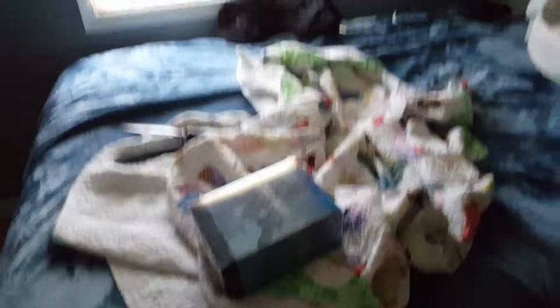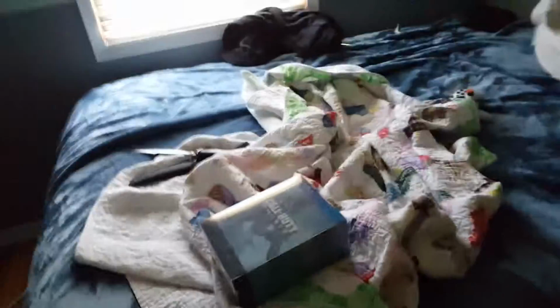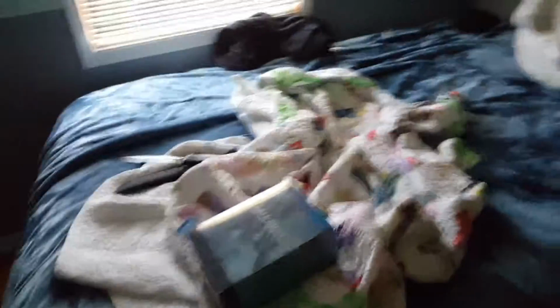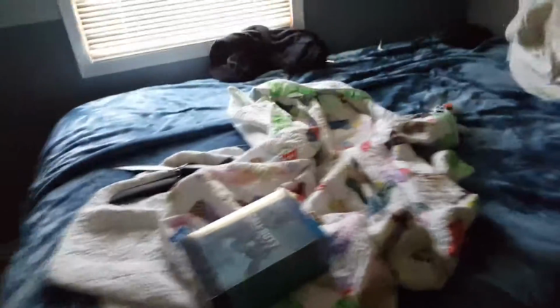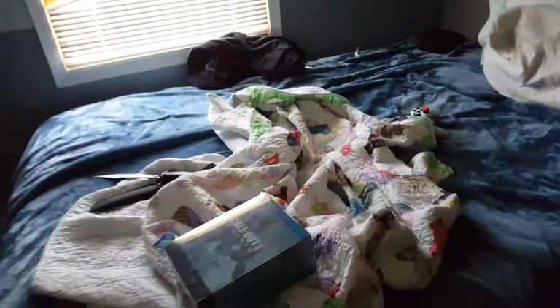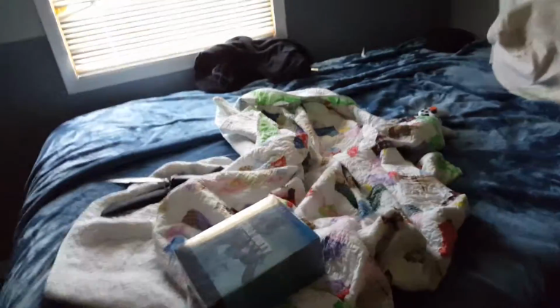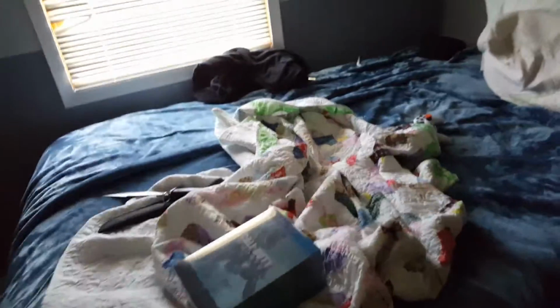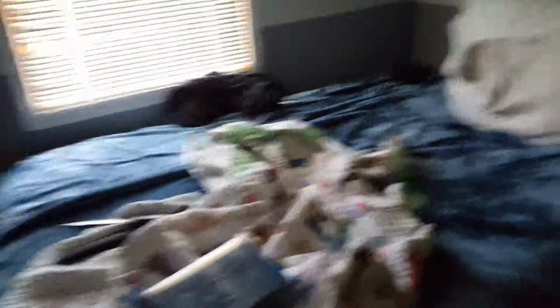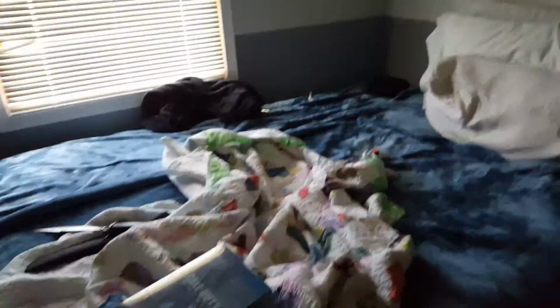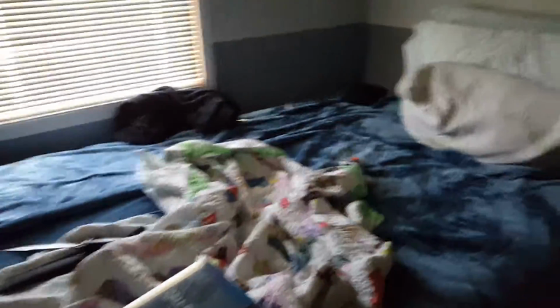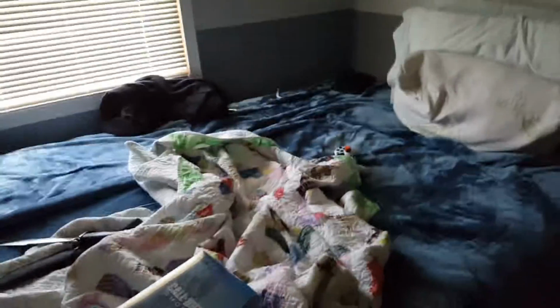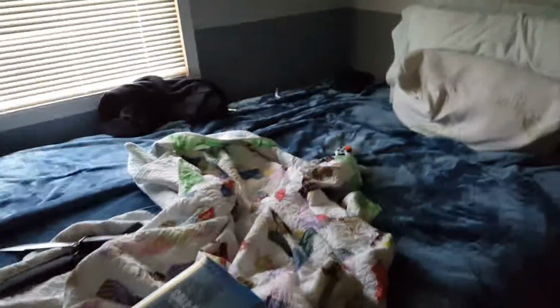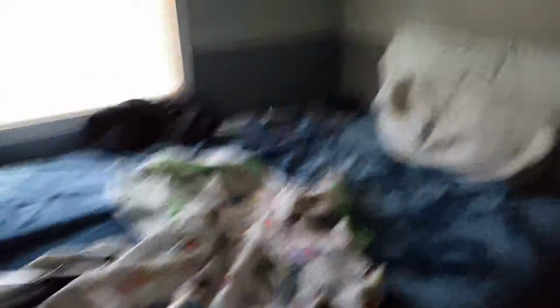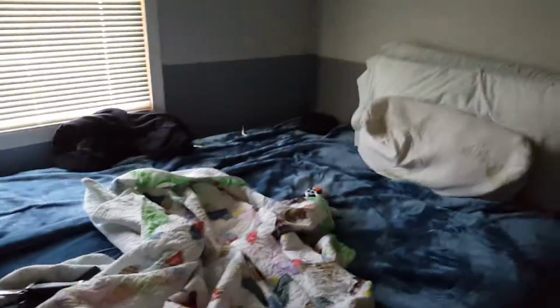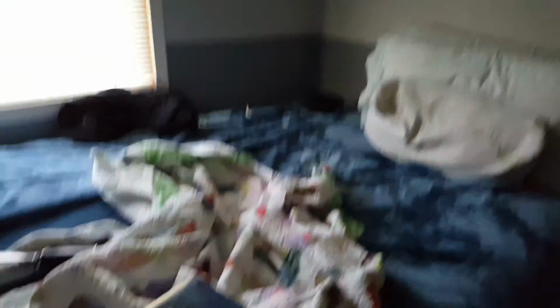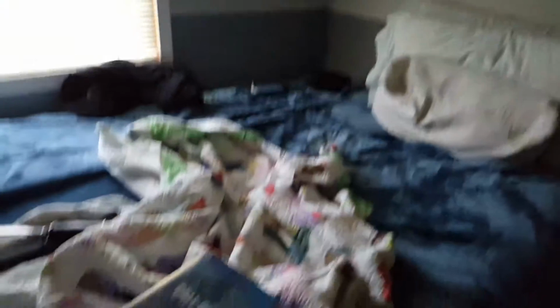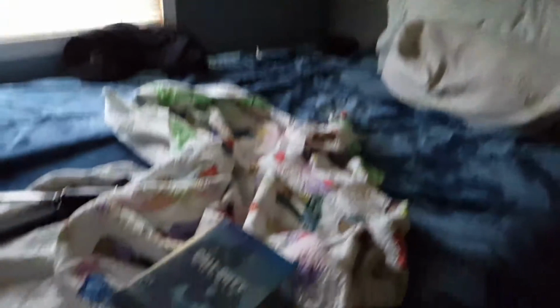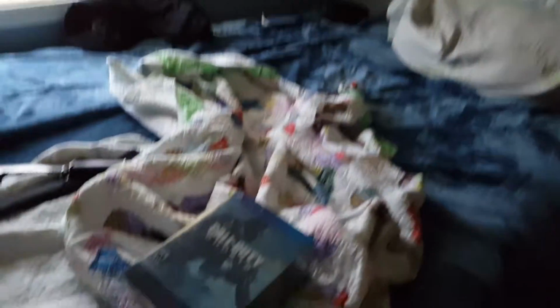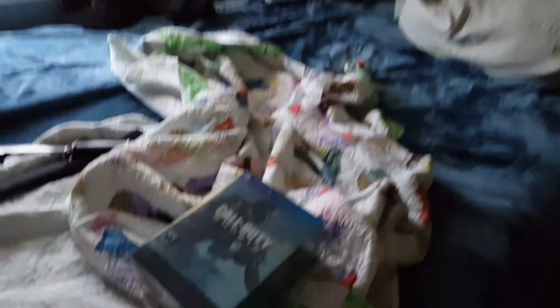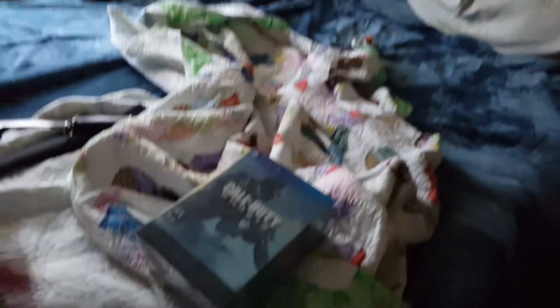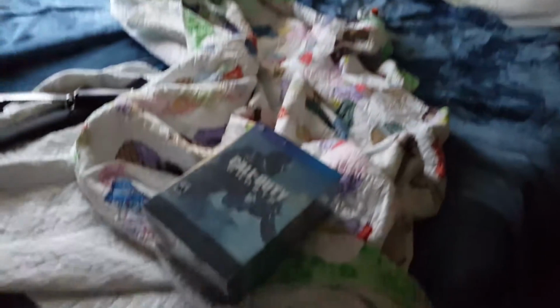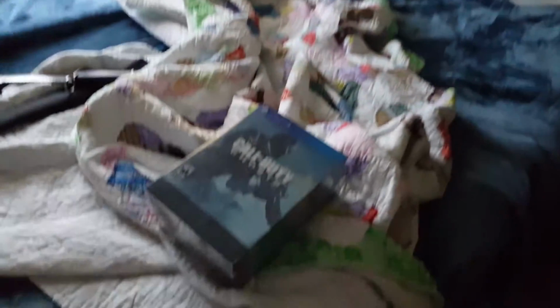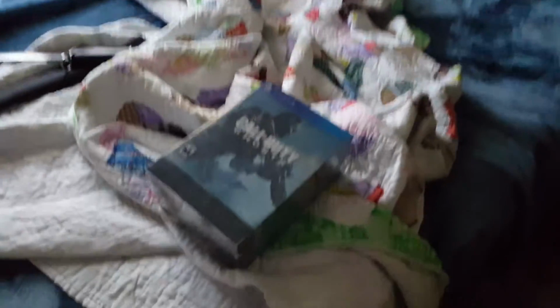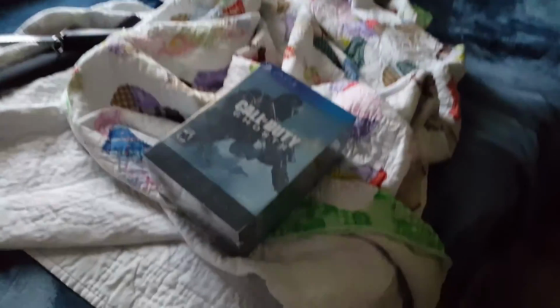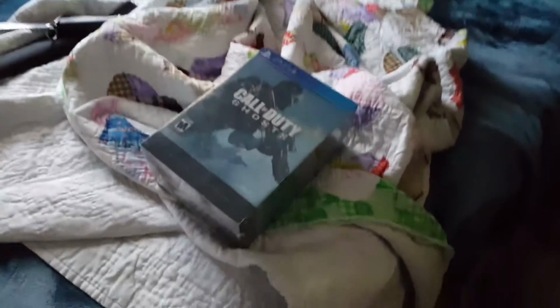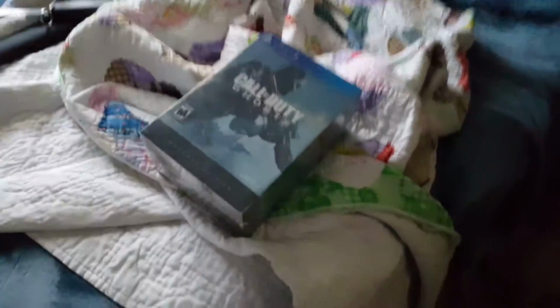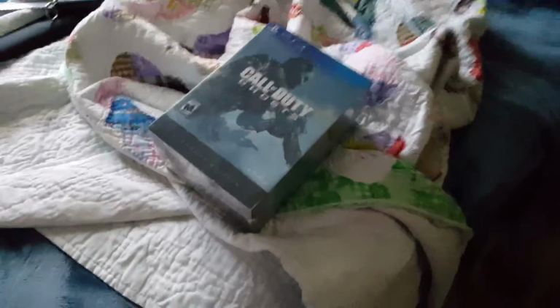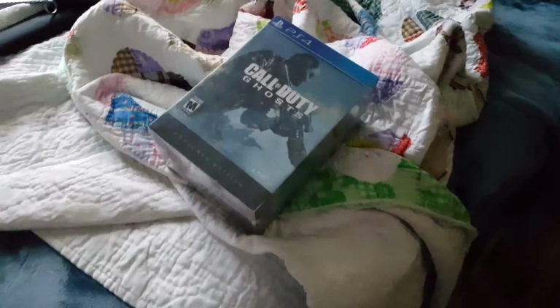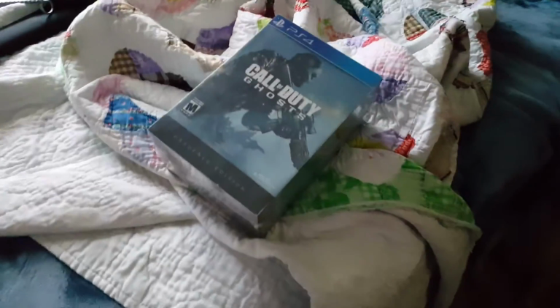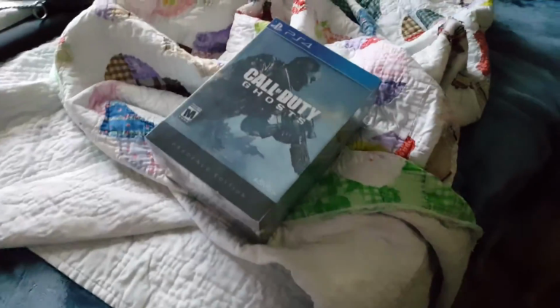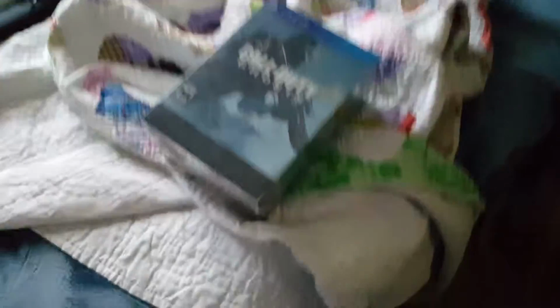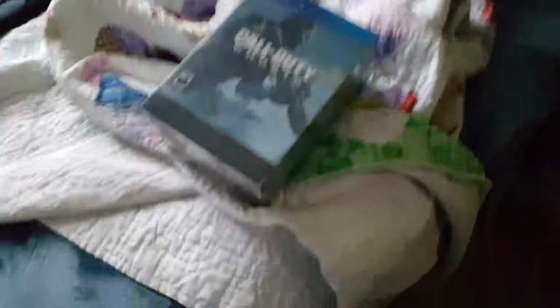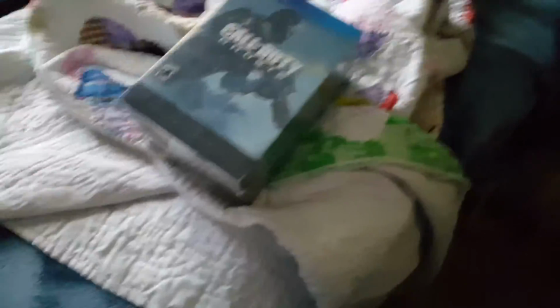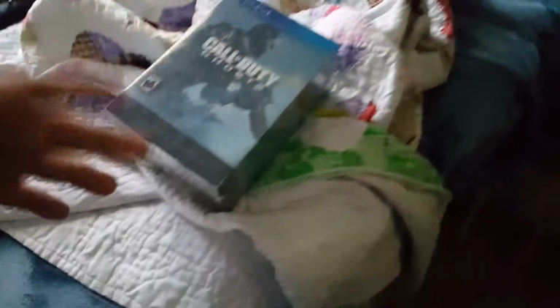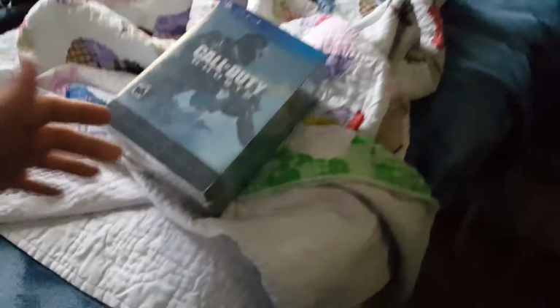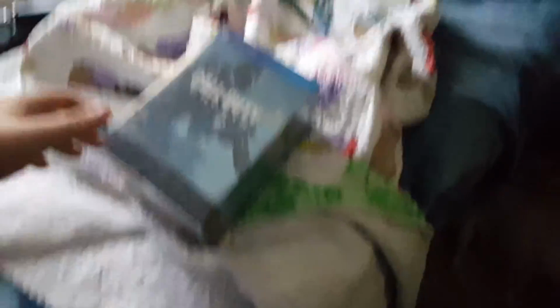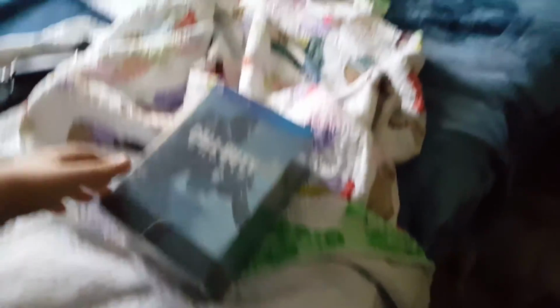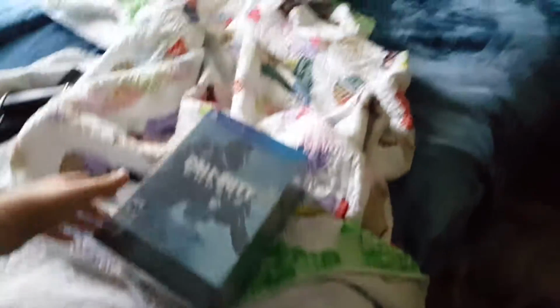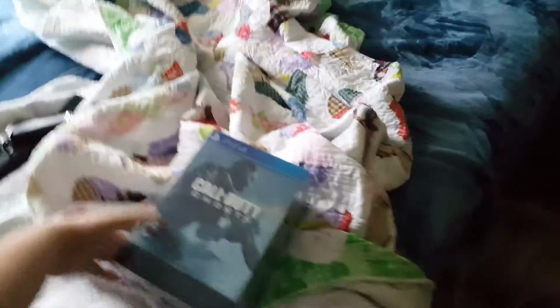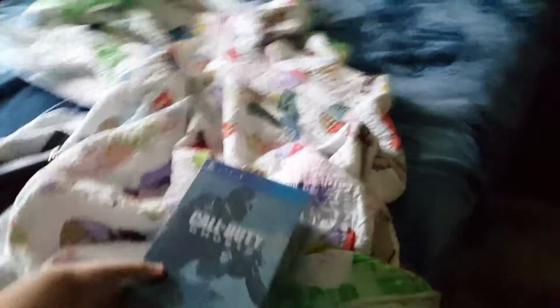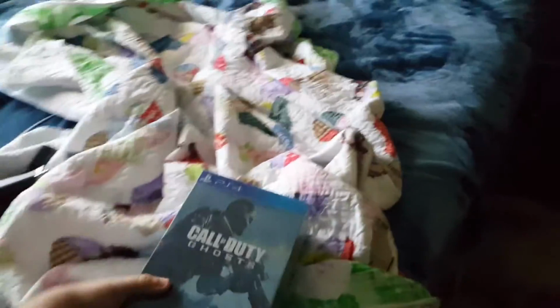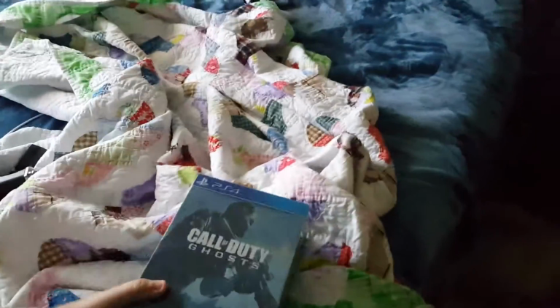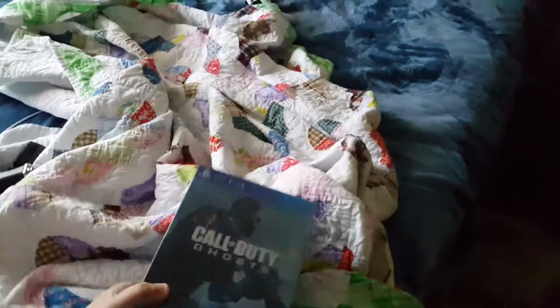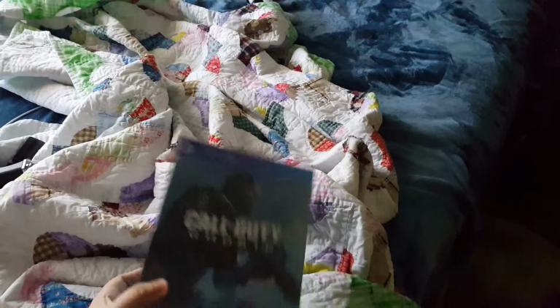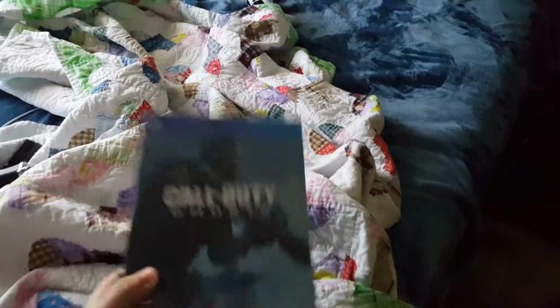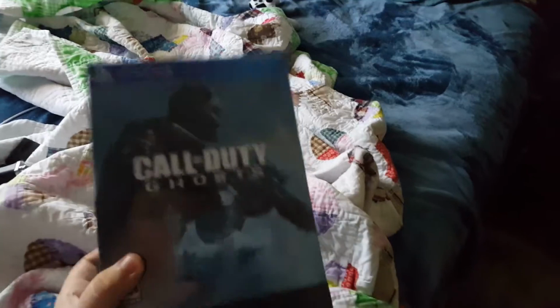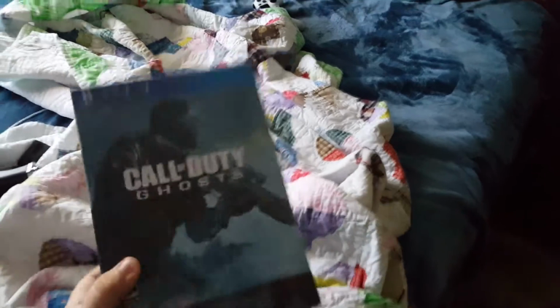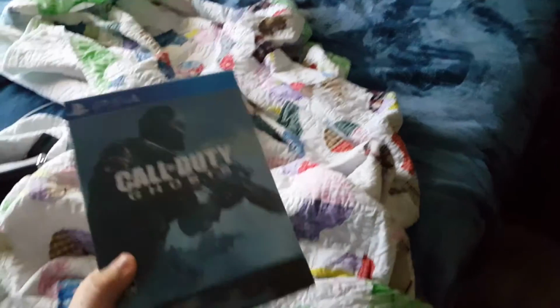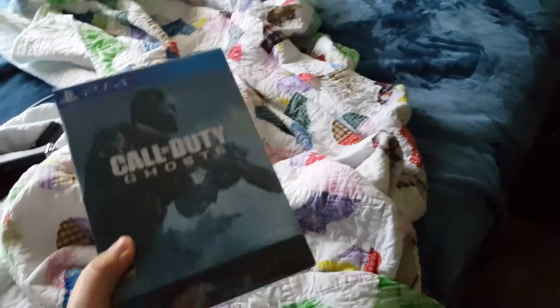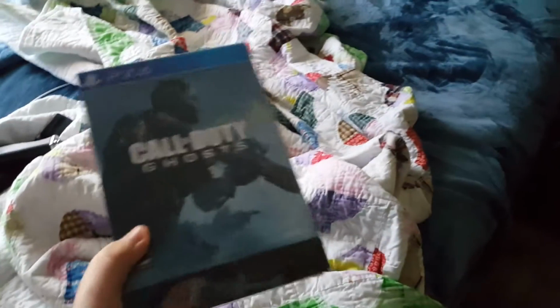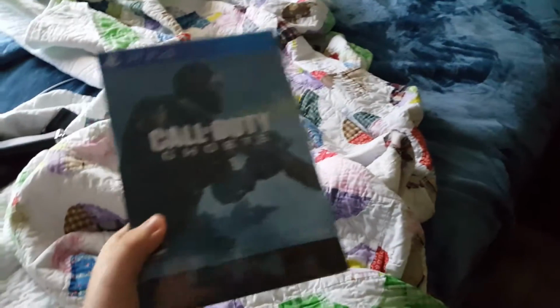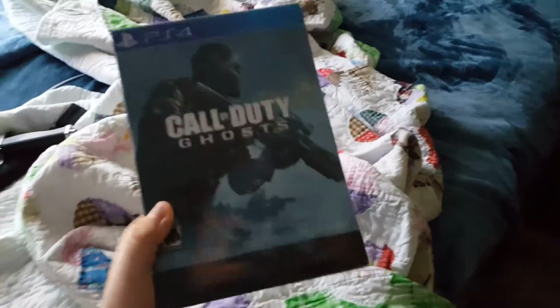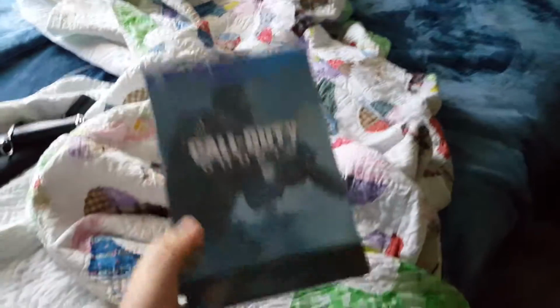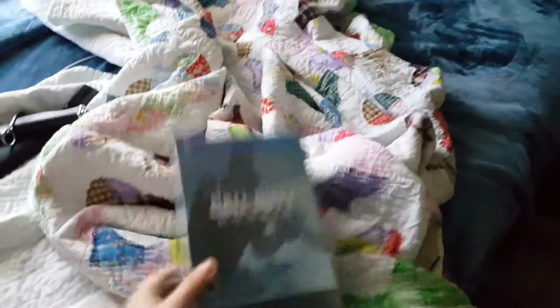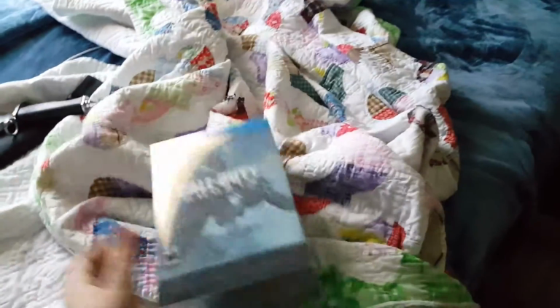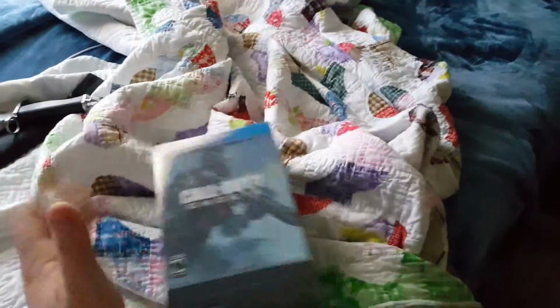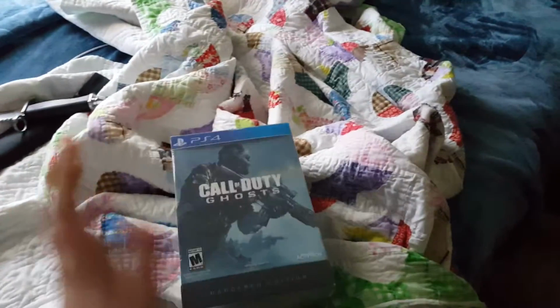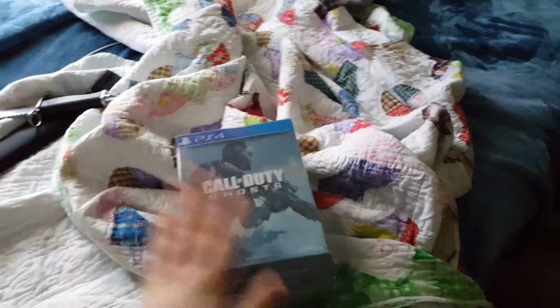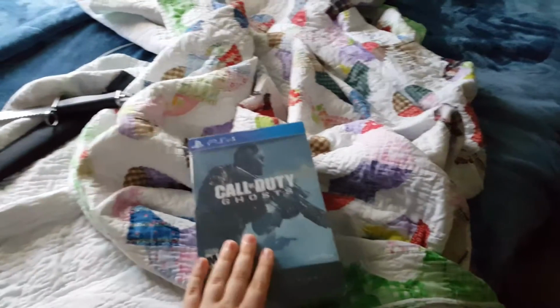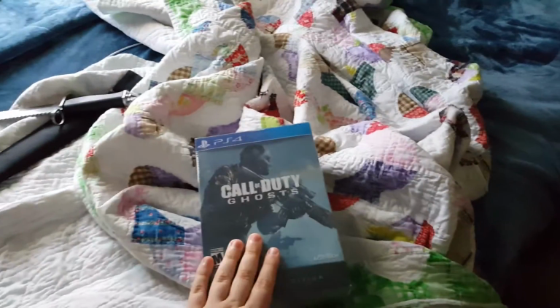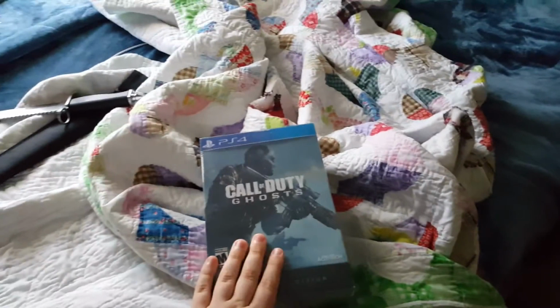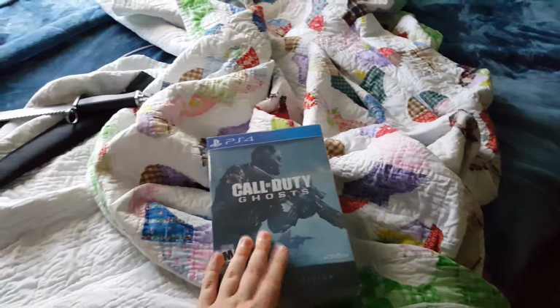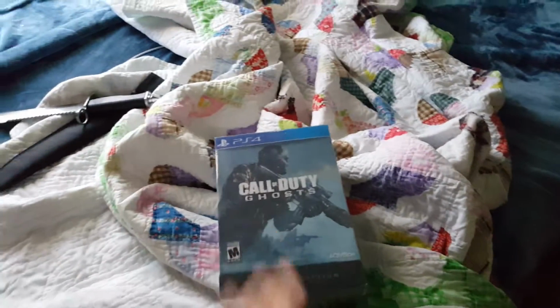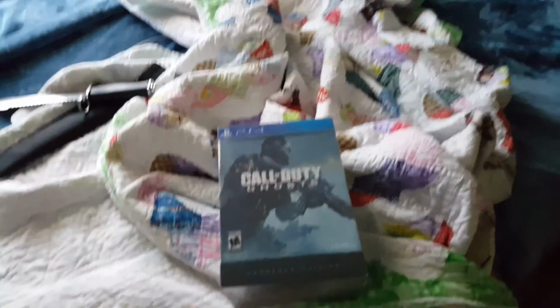Hey guys, what's going on? My name is iCoreFanboy, and welcome to a new video where today, as weird as it is, I'm doing the unboxing for this game.